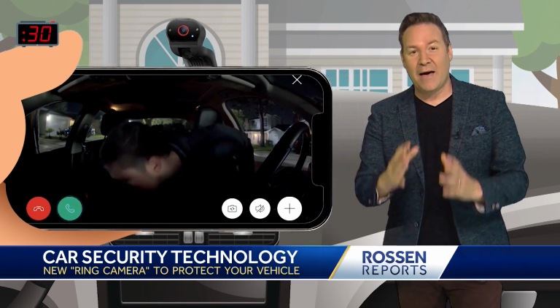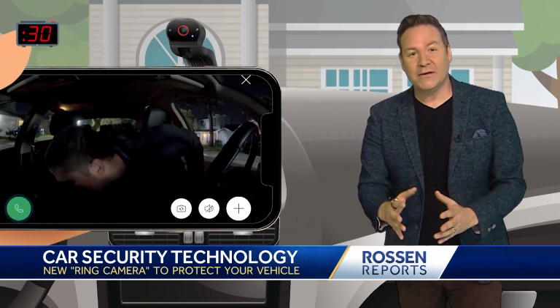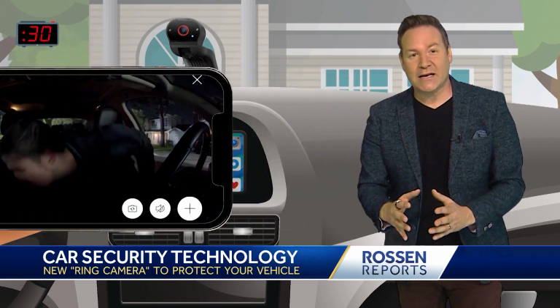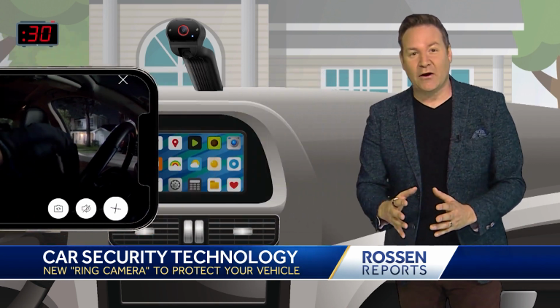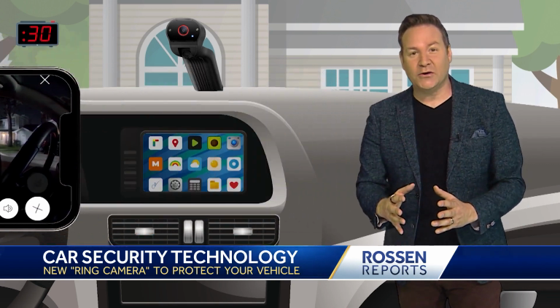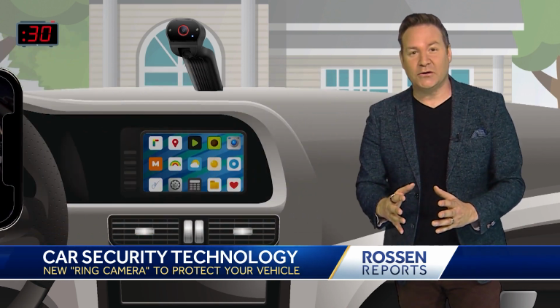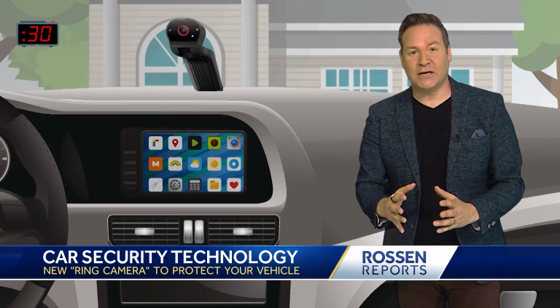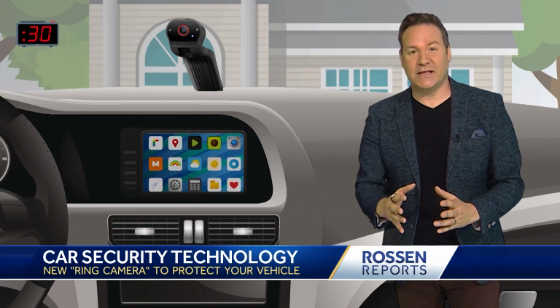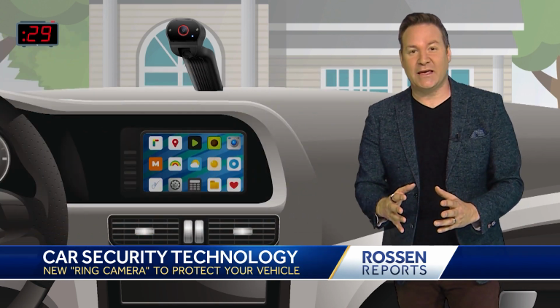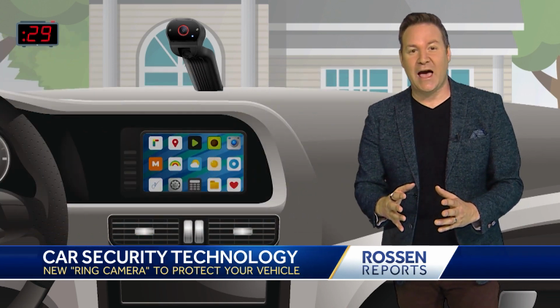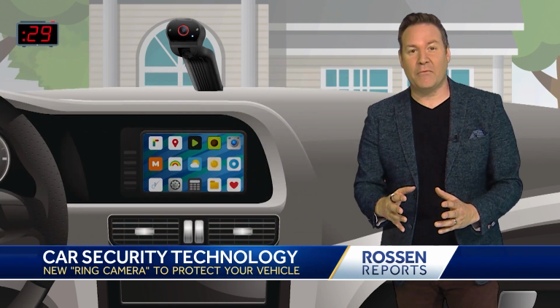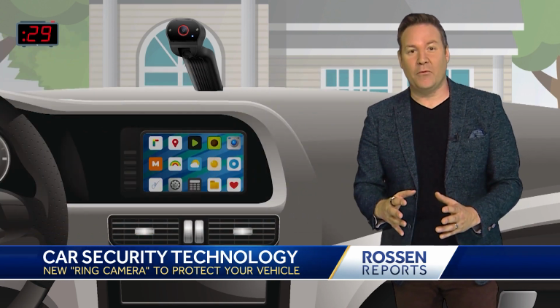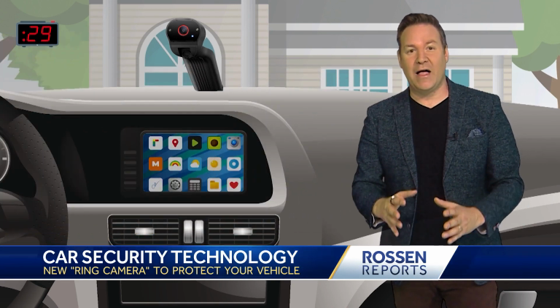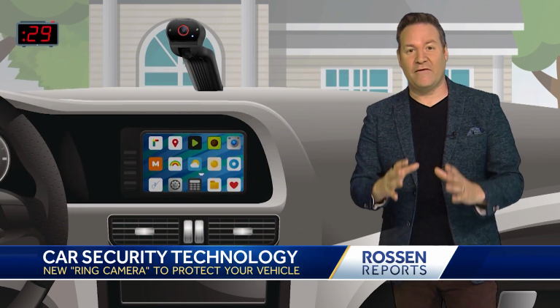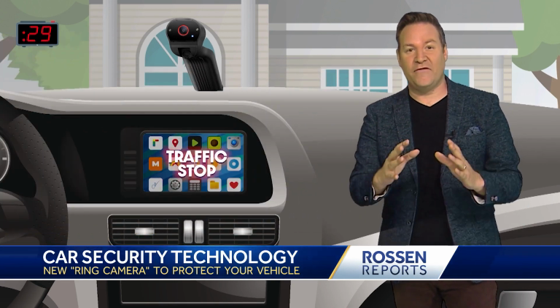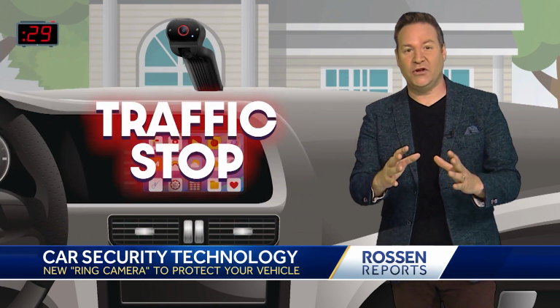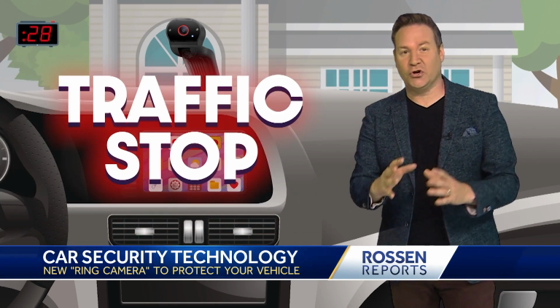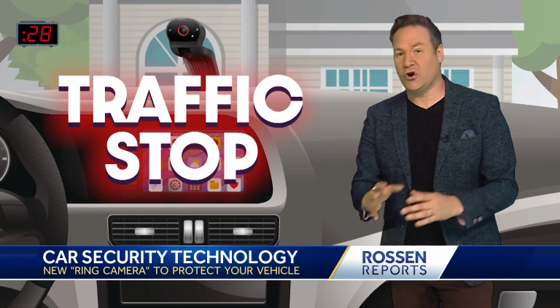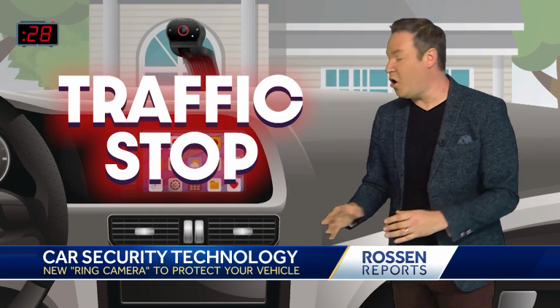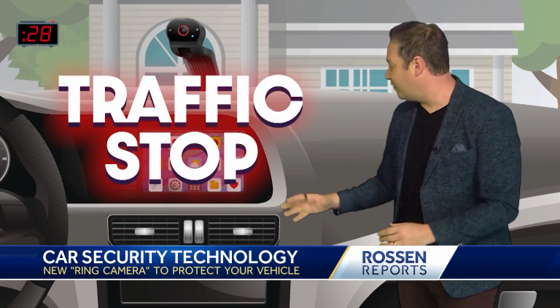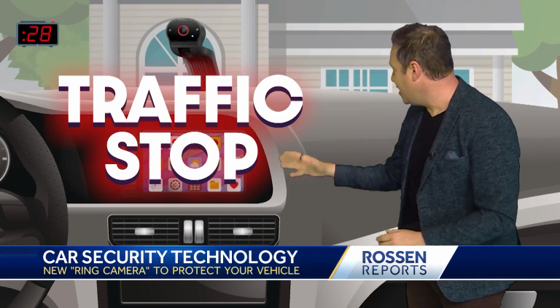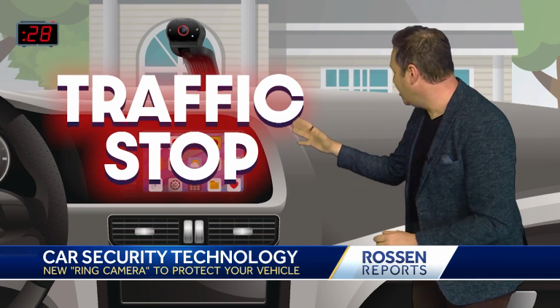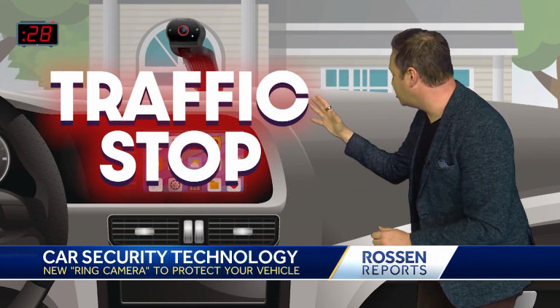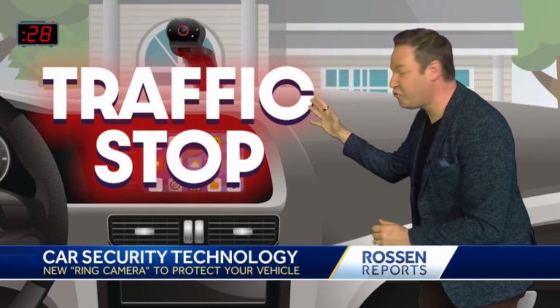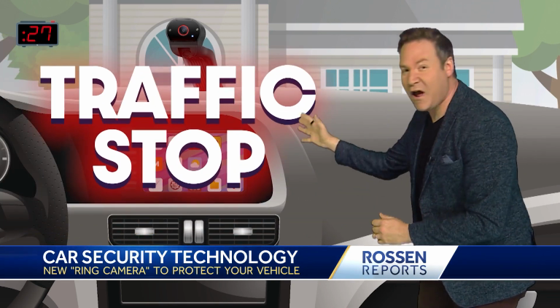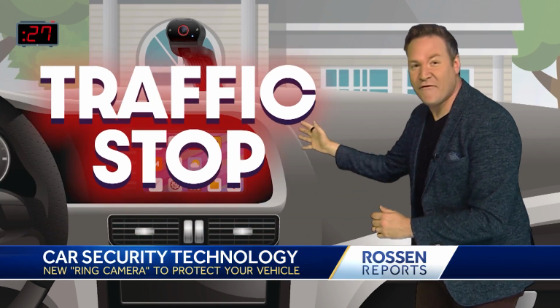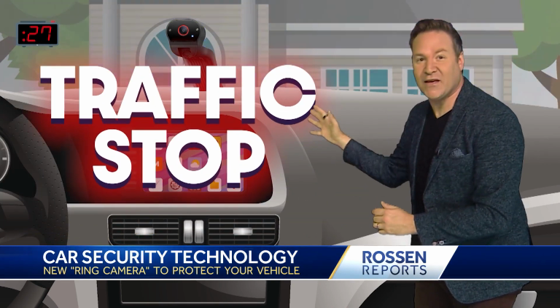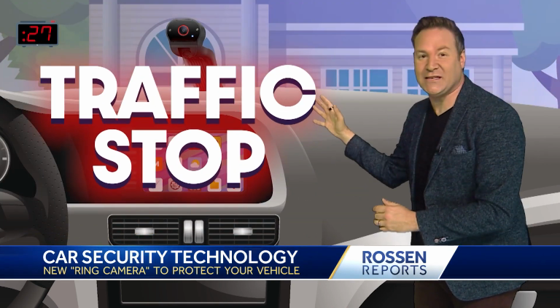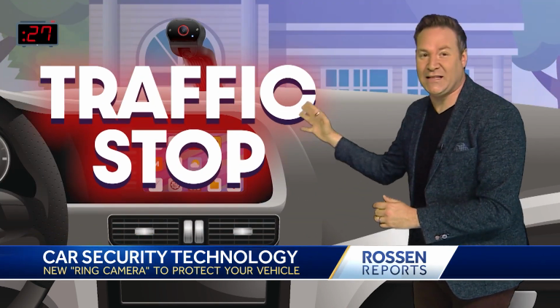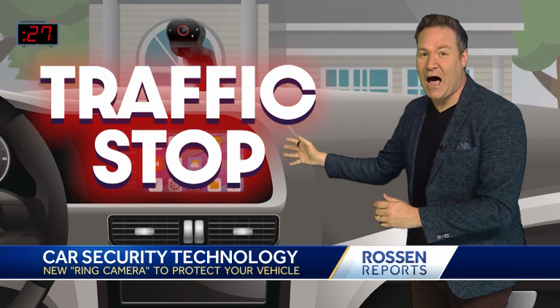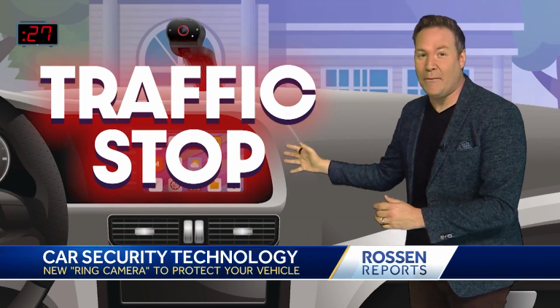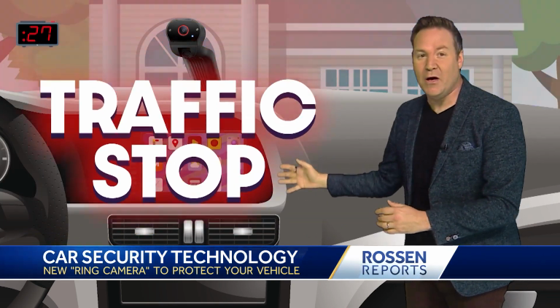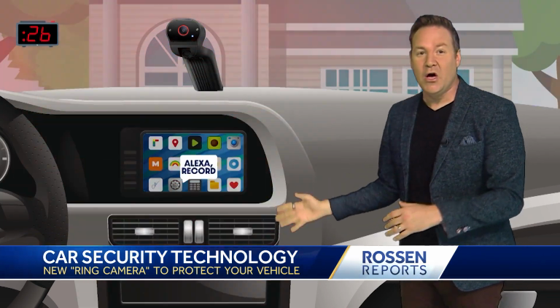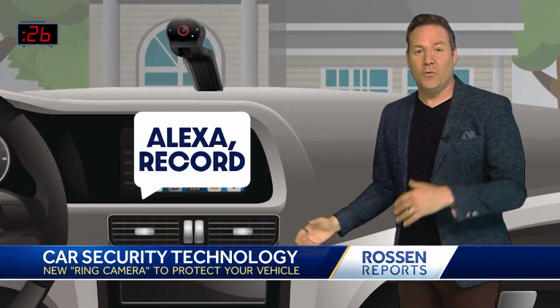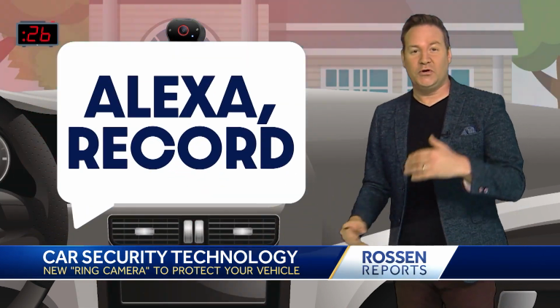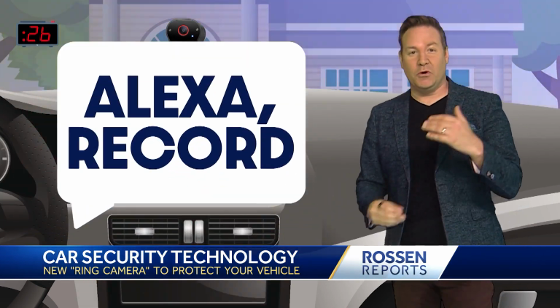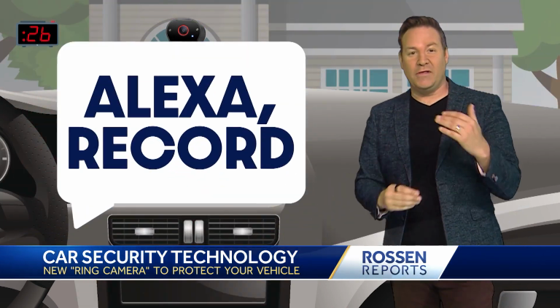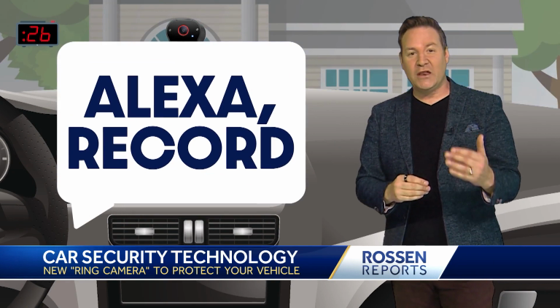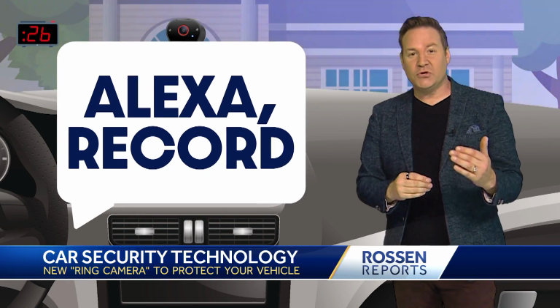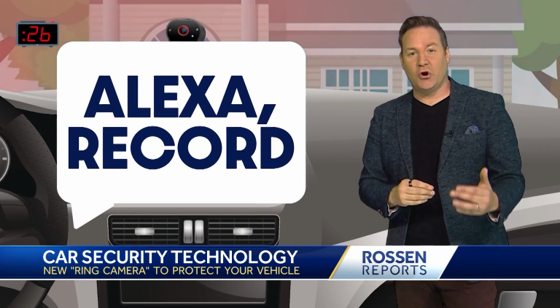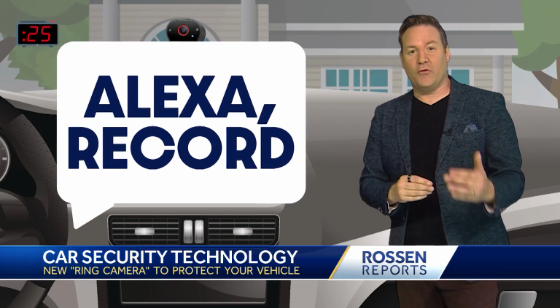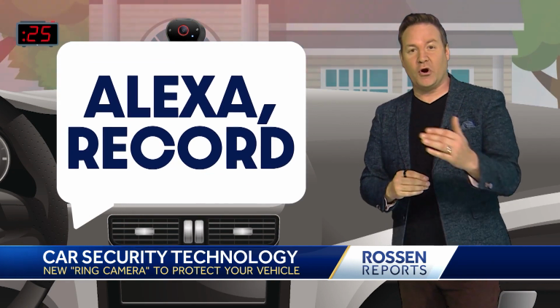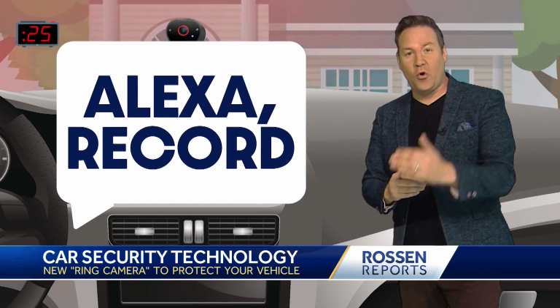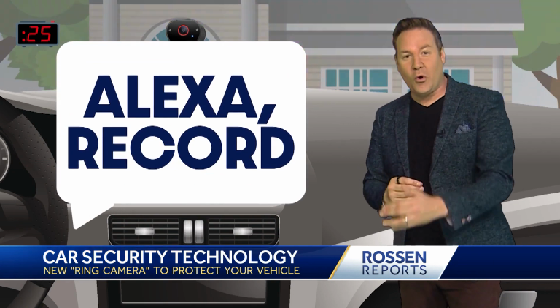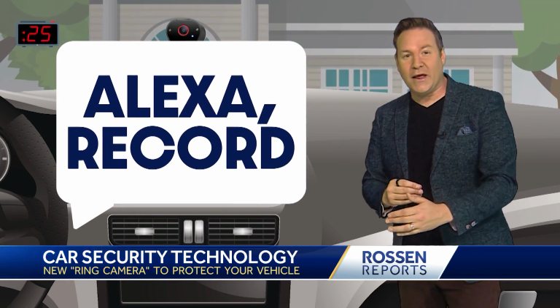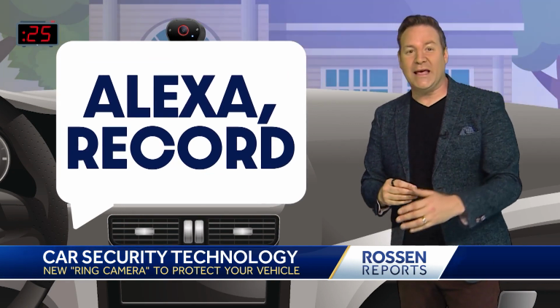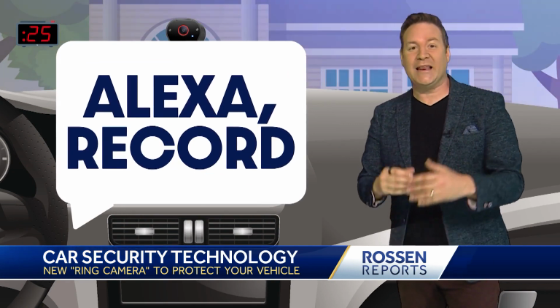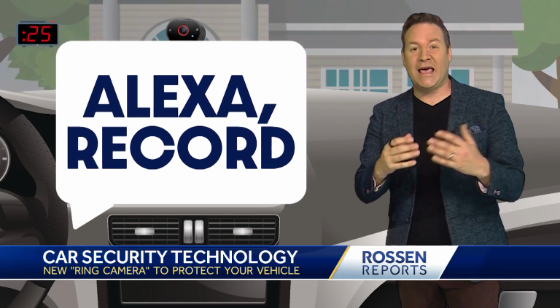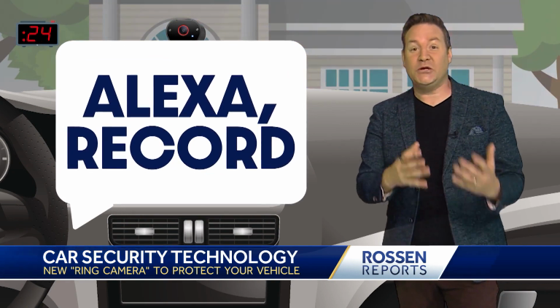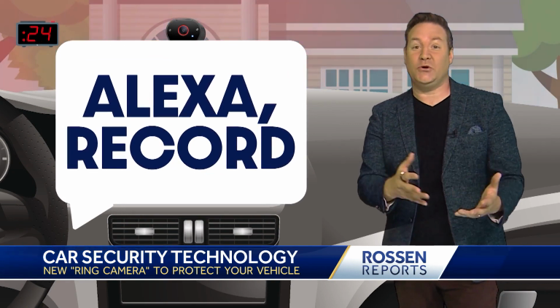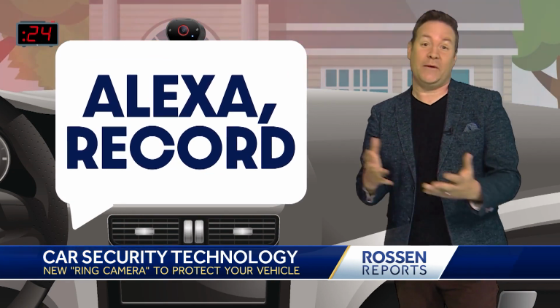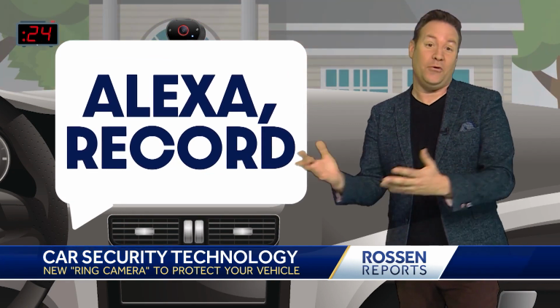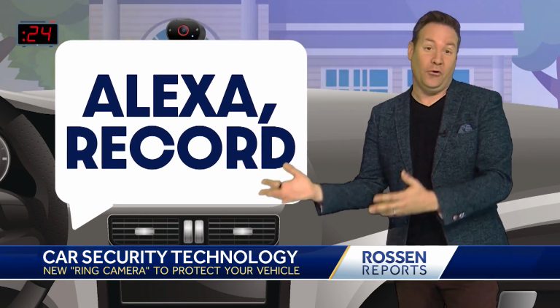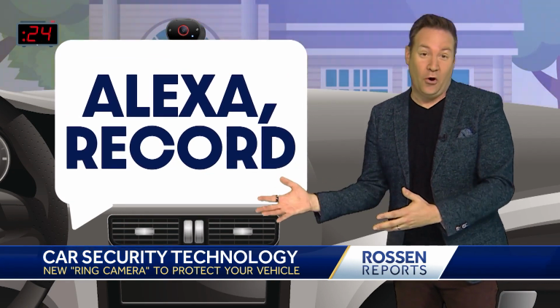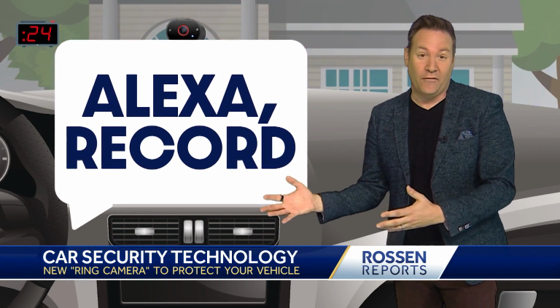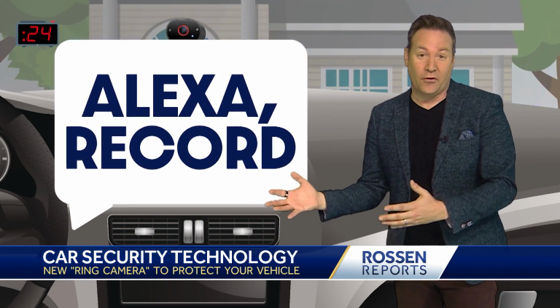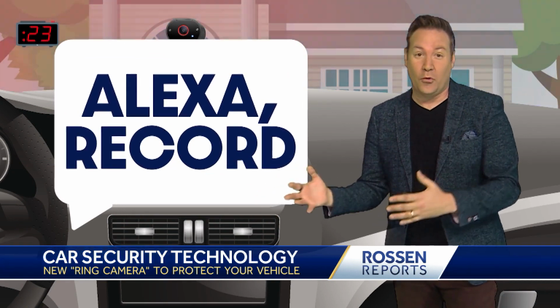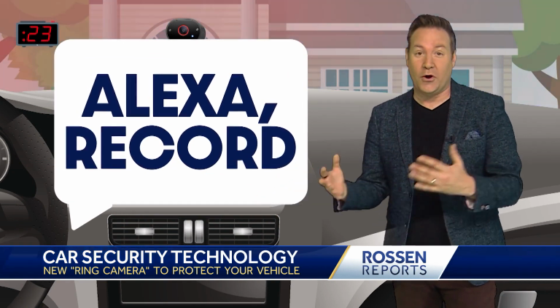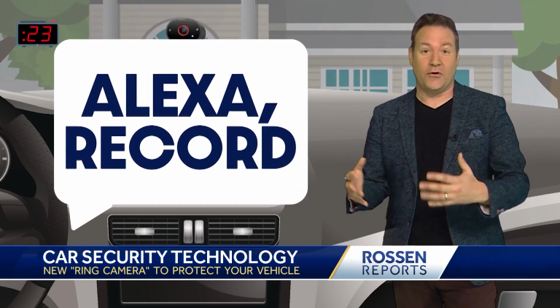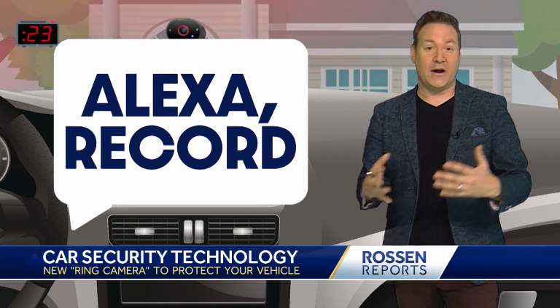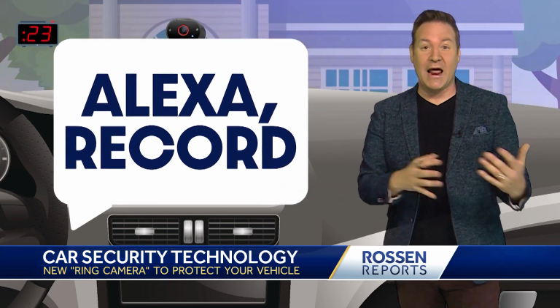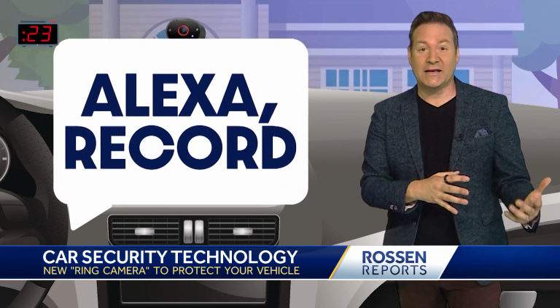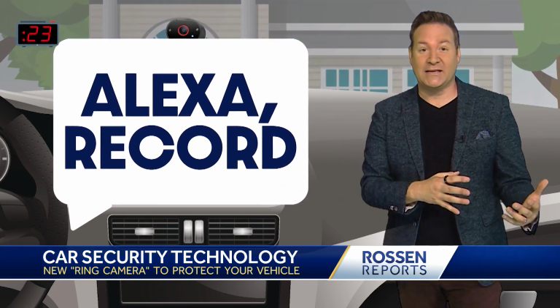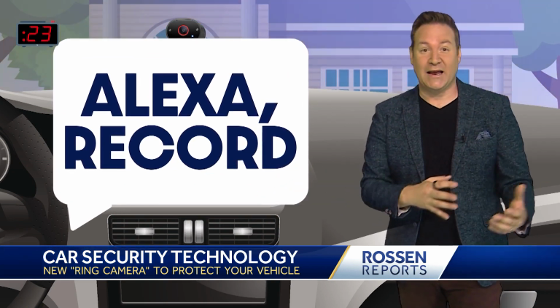Amazon also says the camera will have a feature called Traffic Stop, which will let you start recording in case you get pulled over or you're in an accident.